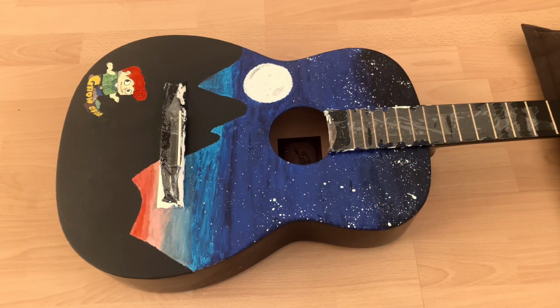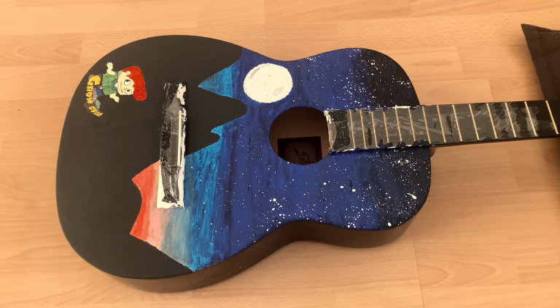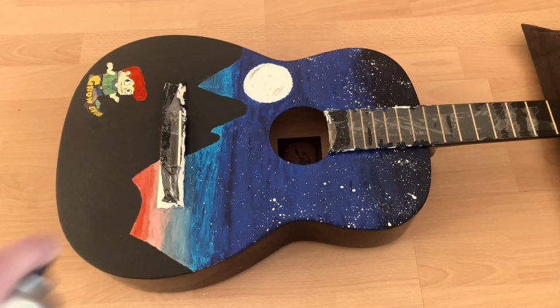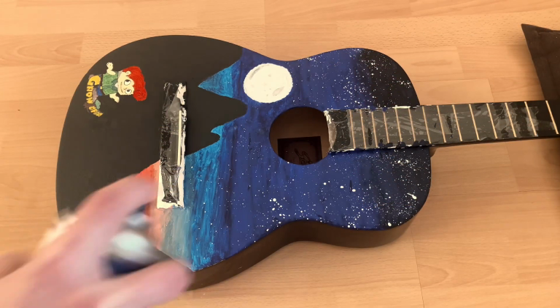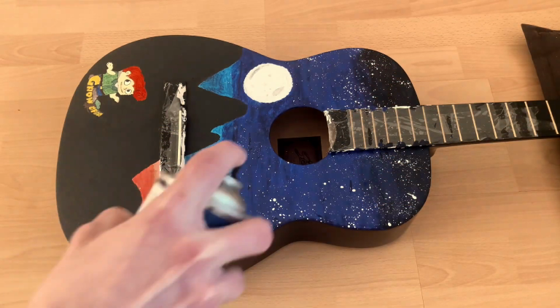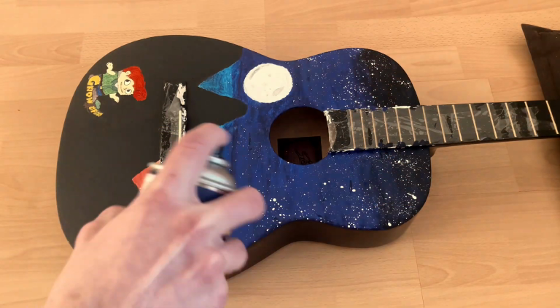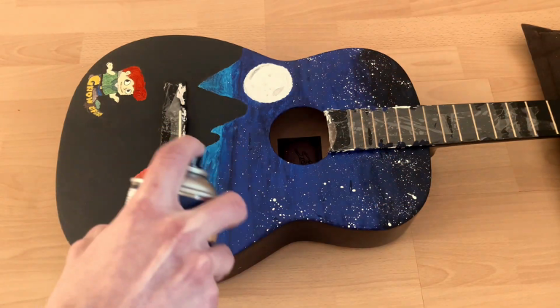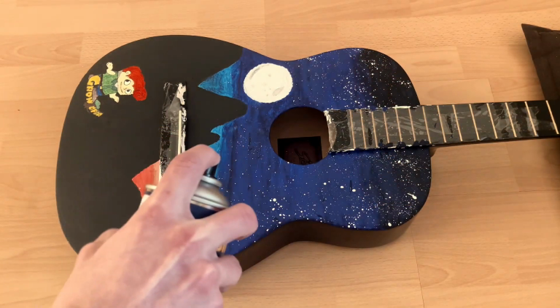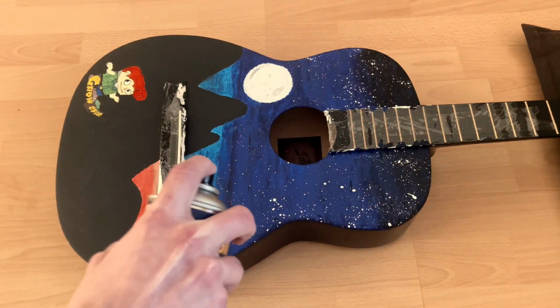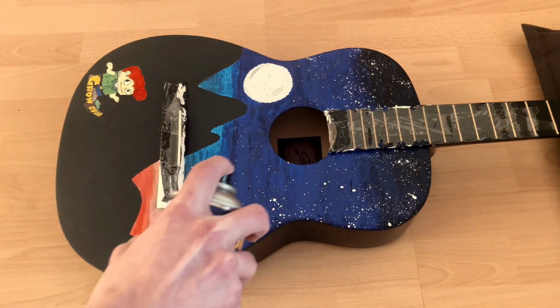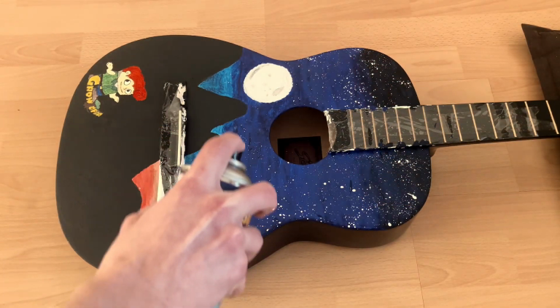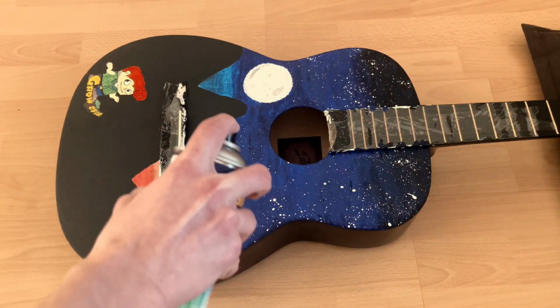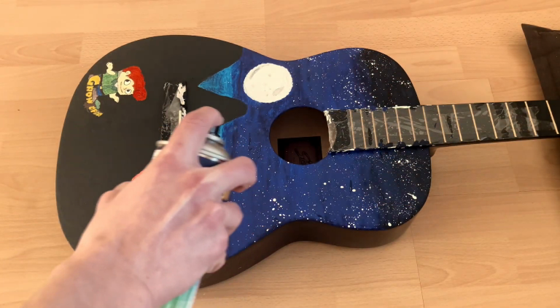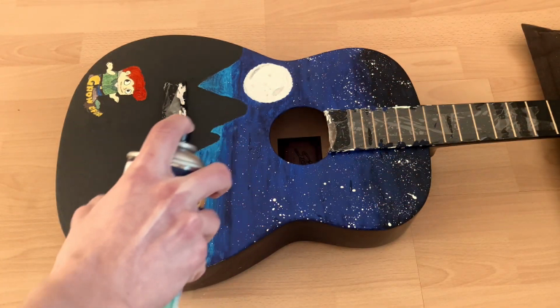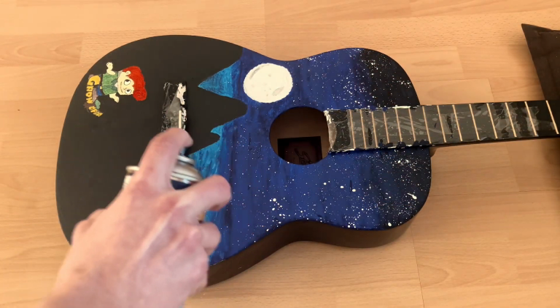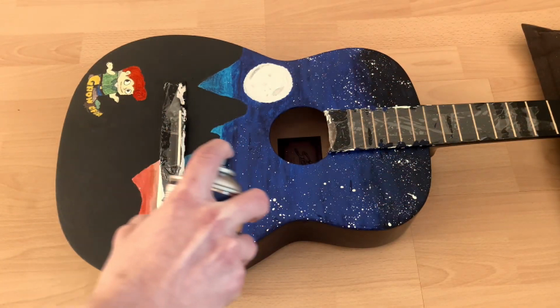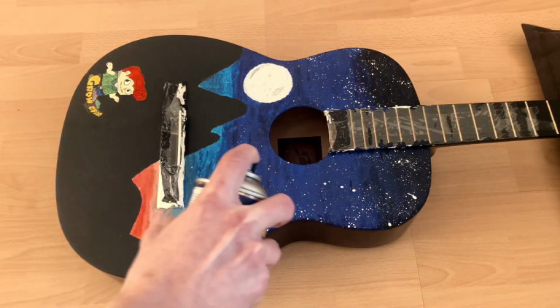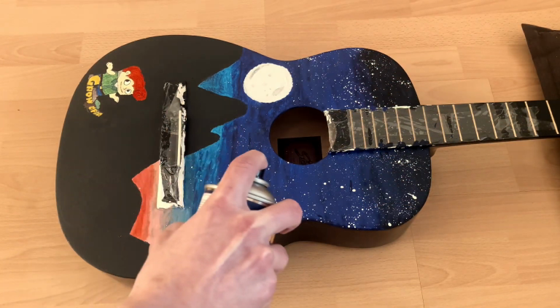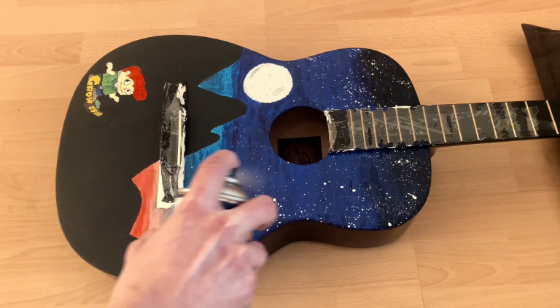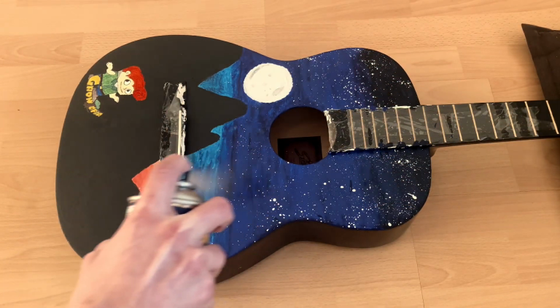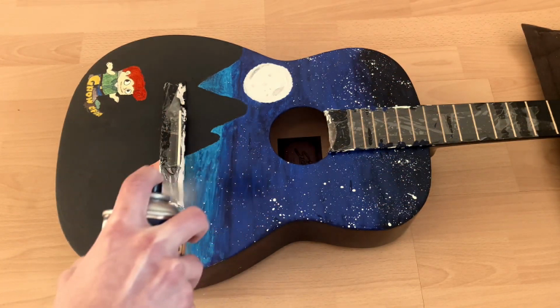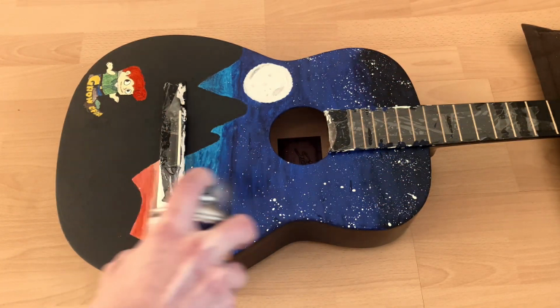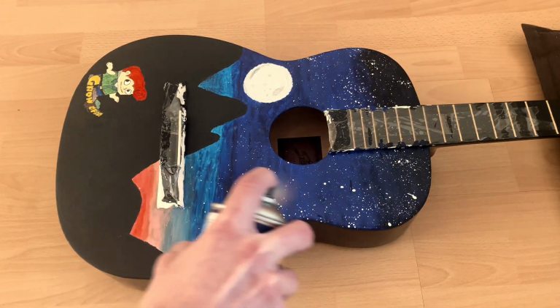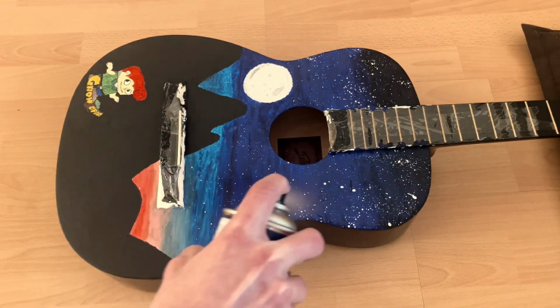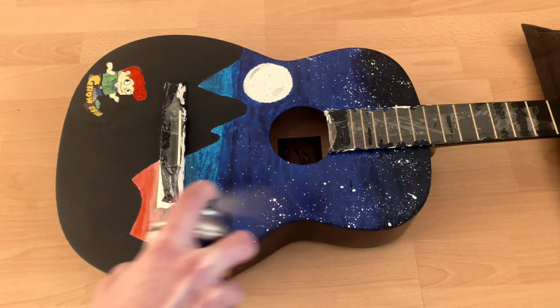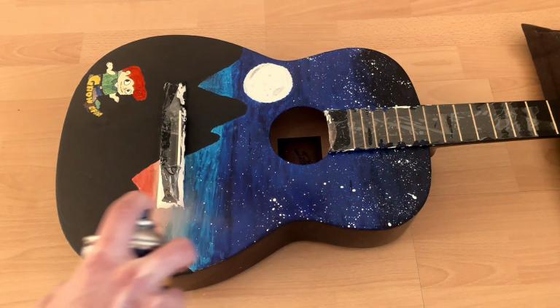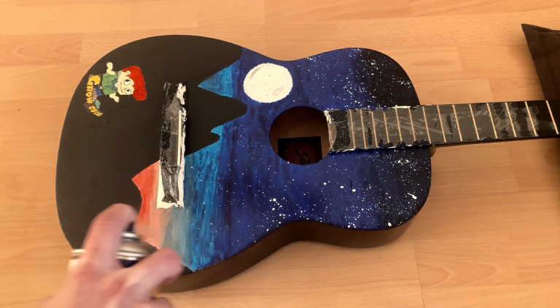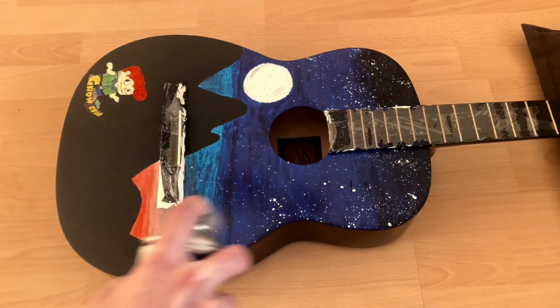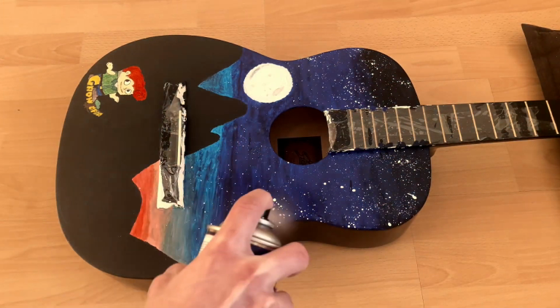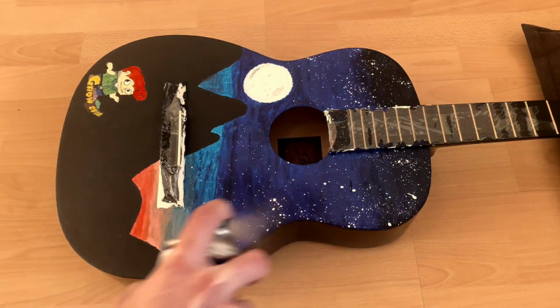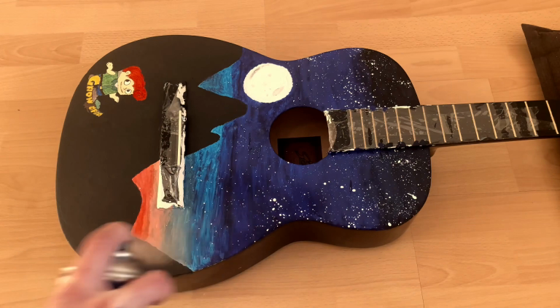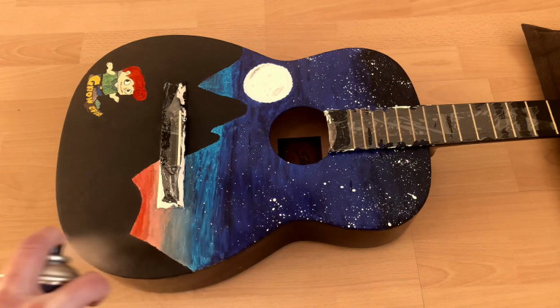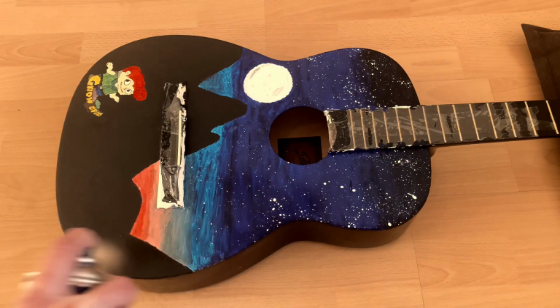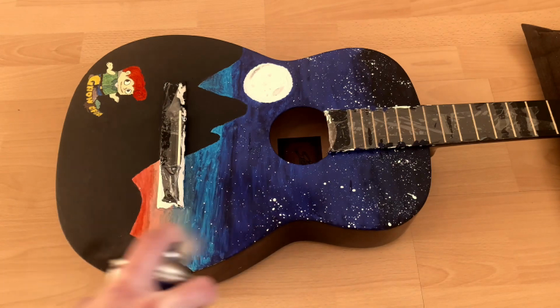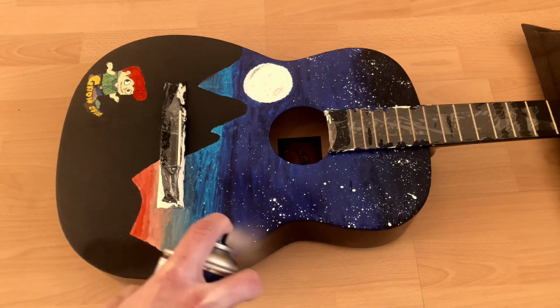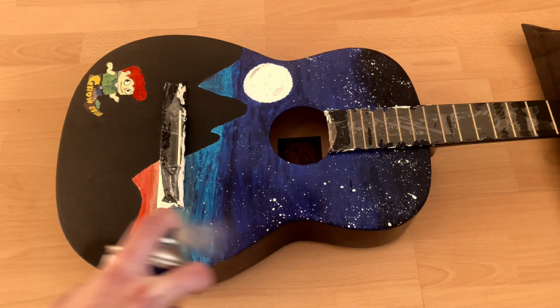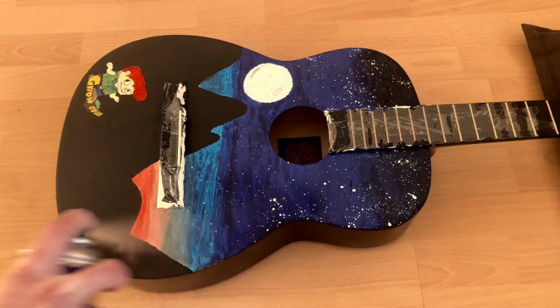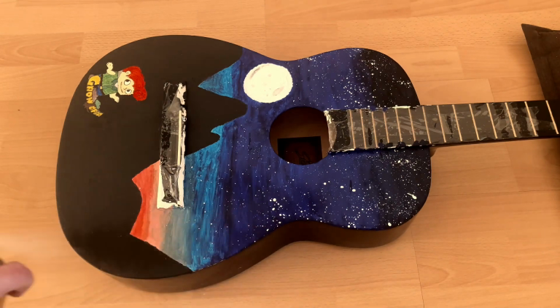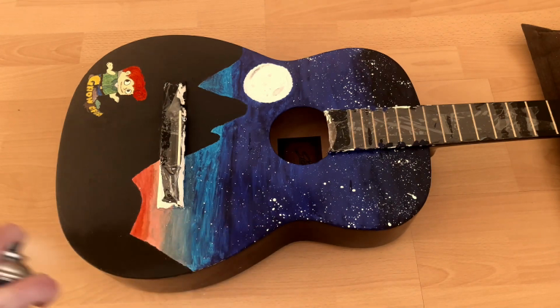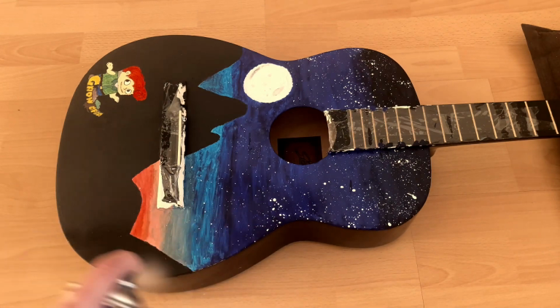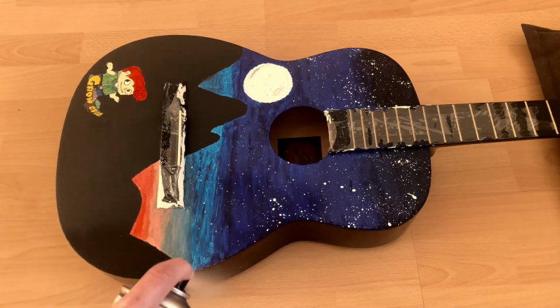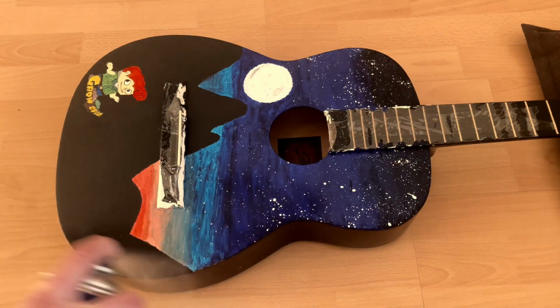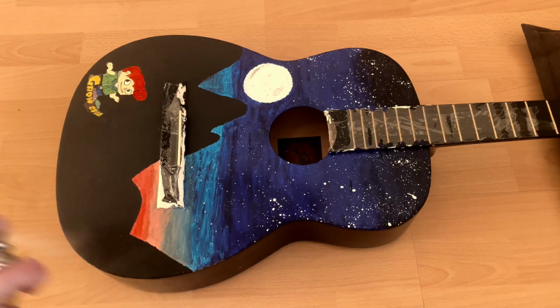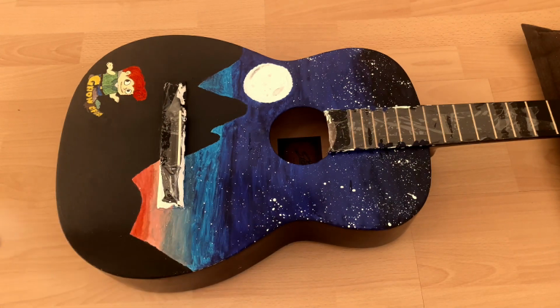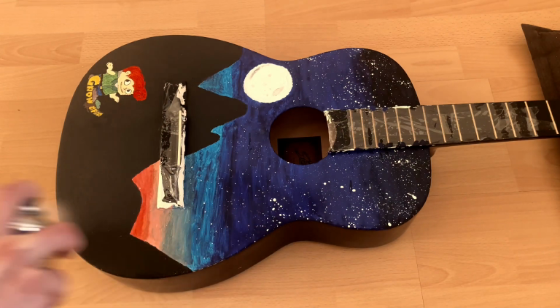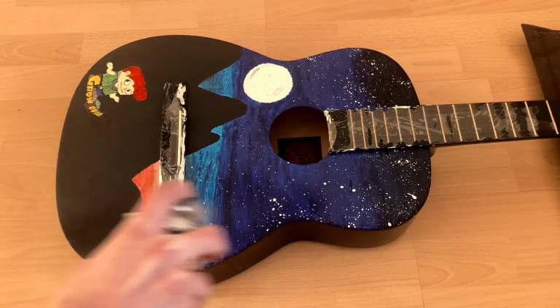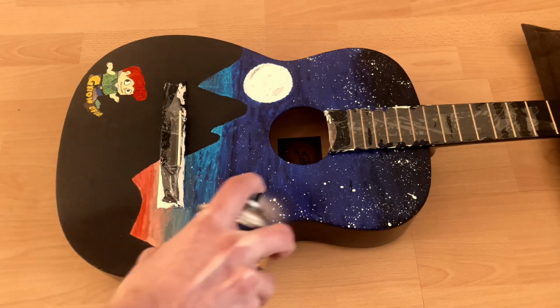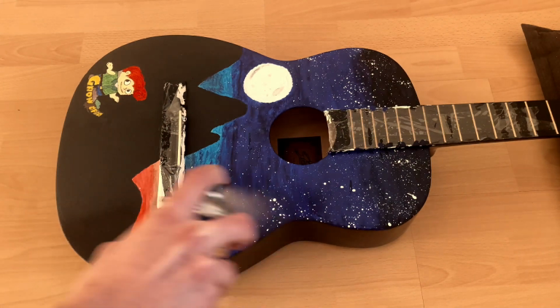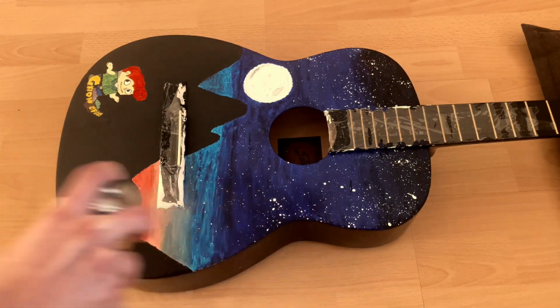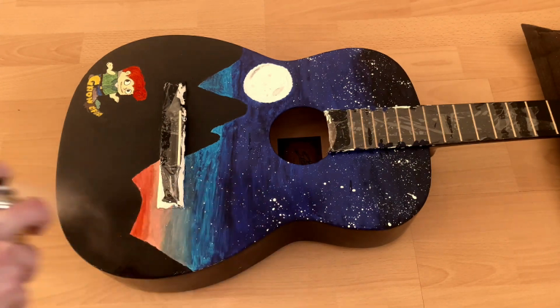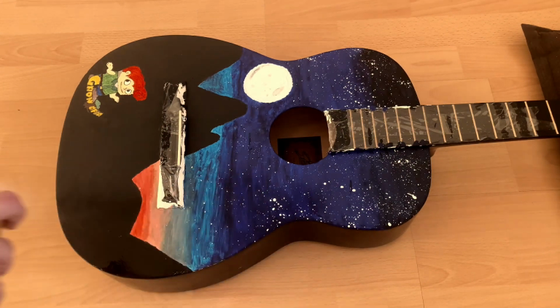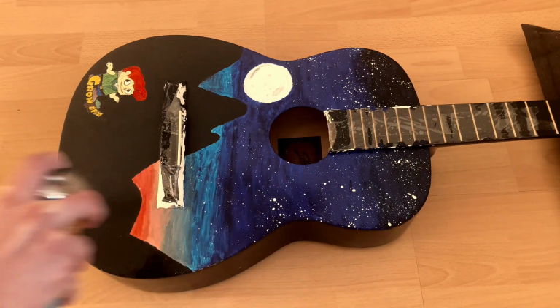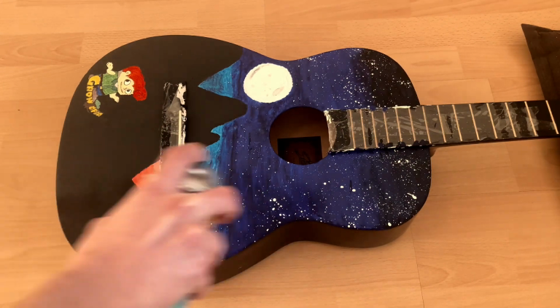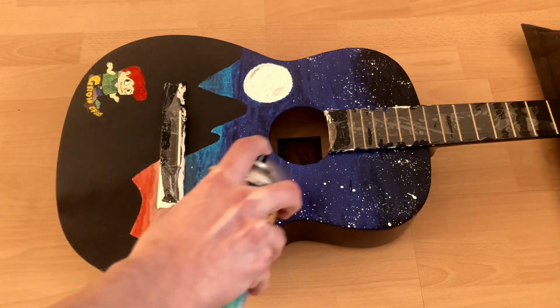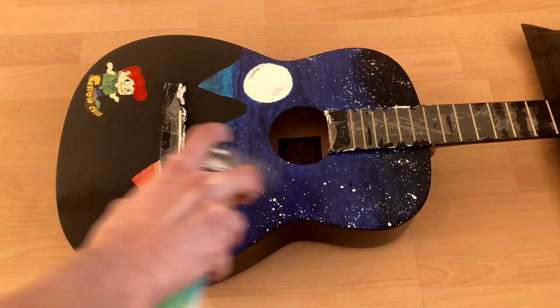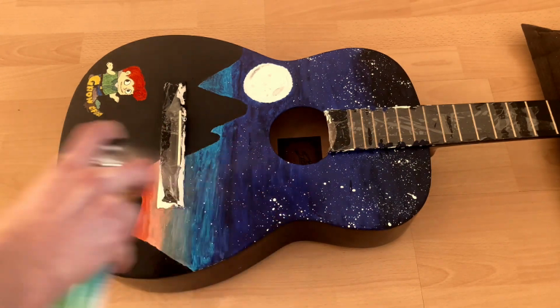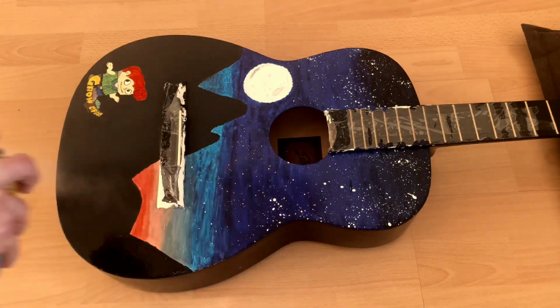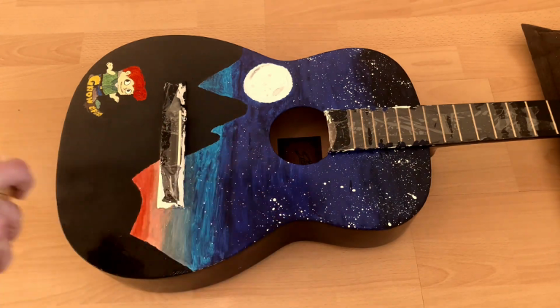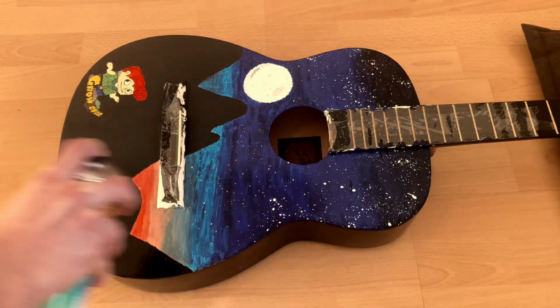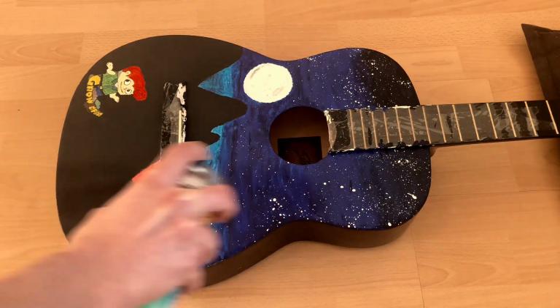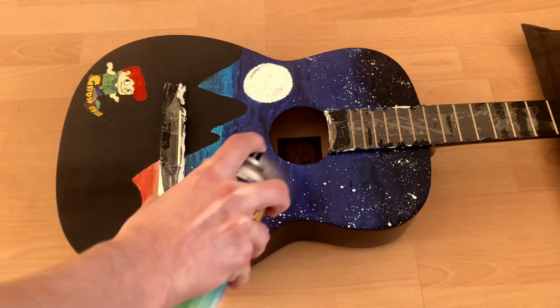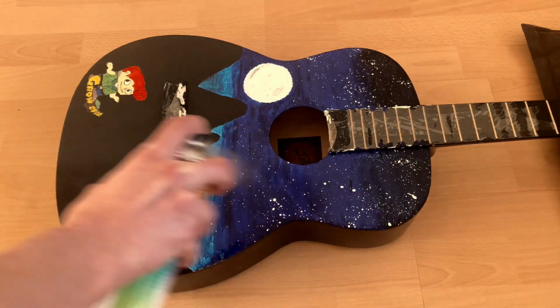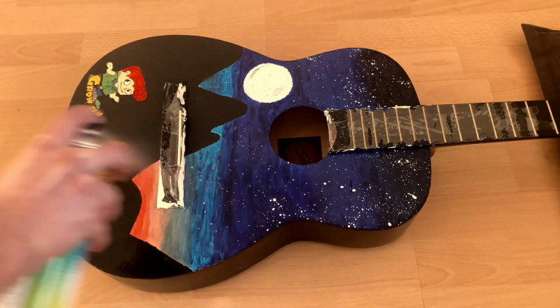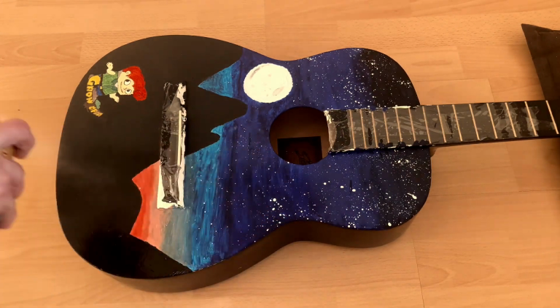For the finished look, I used lacquer and some gloss. This will give the guitar surface a nice touch and bring back the glossy look we started with.